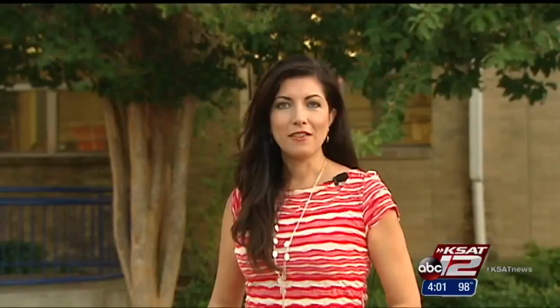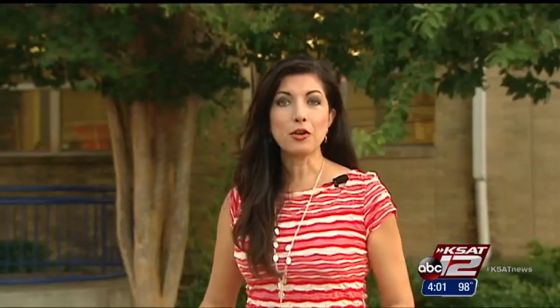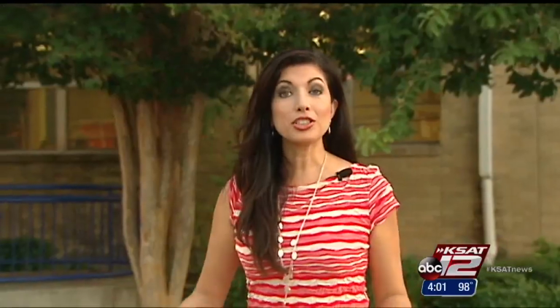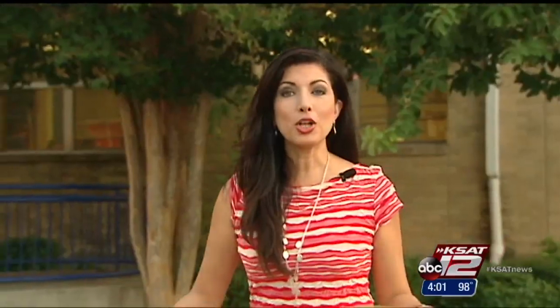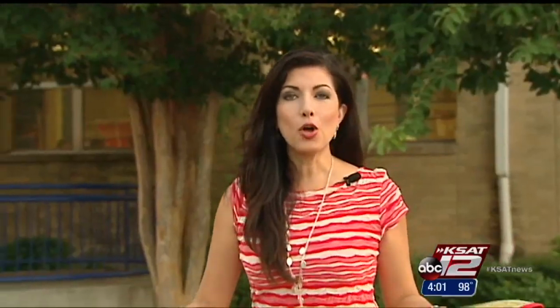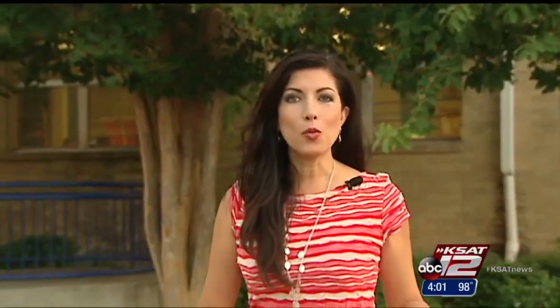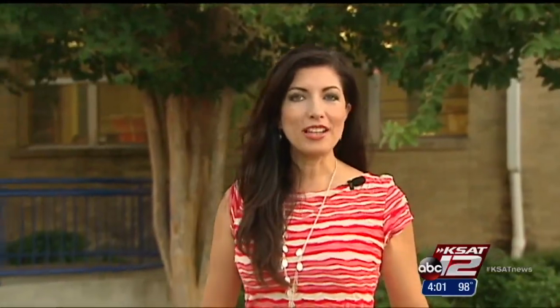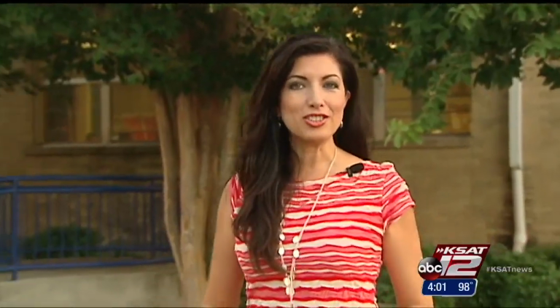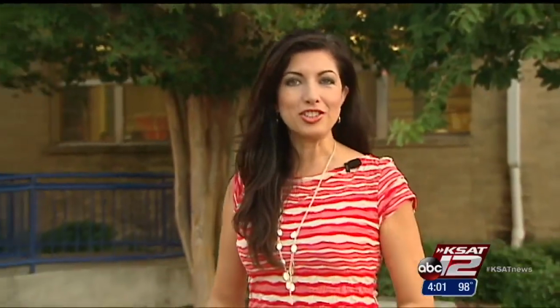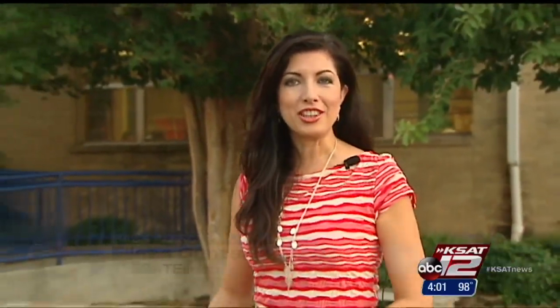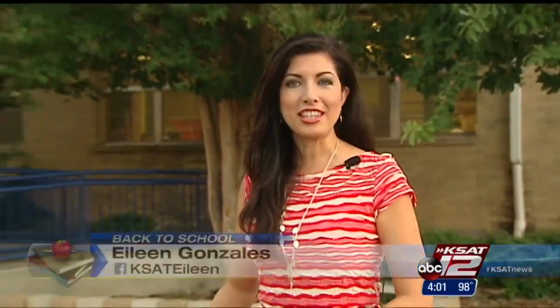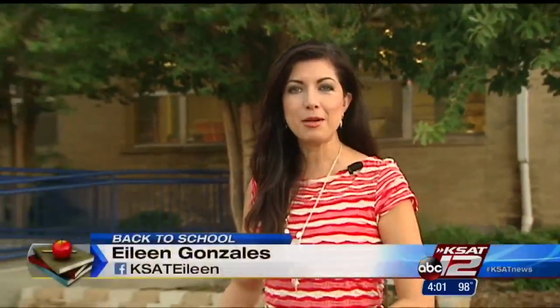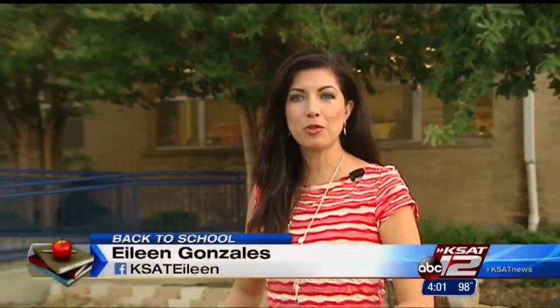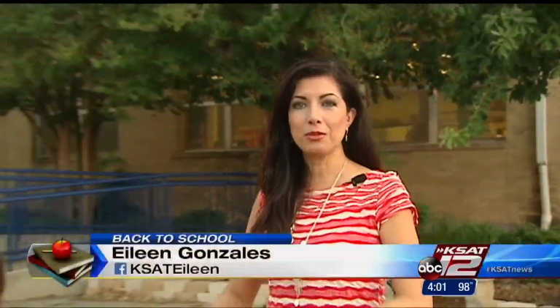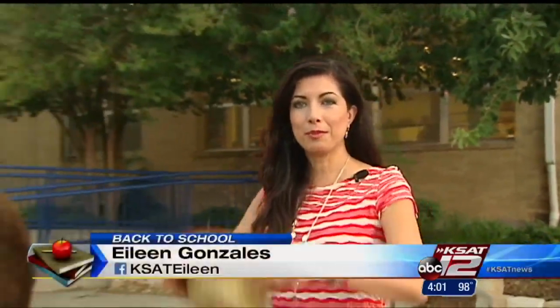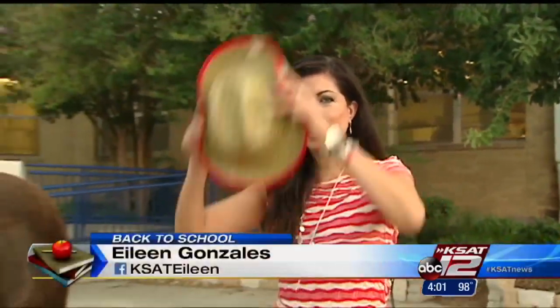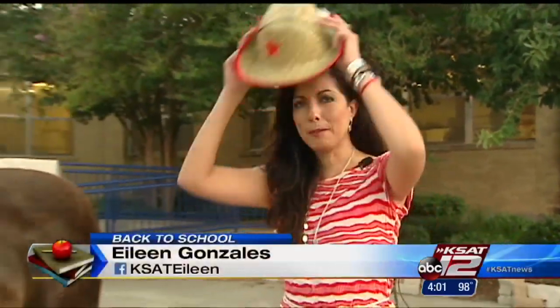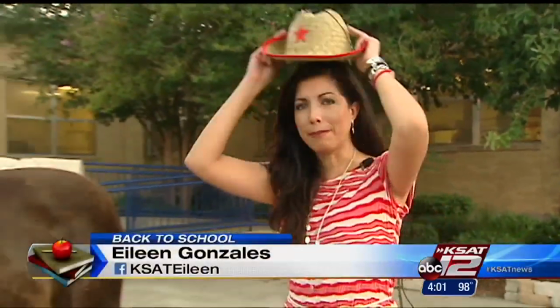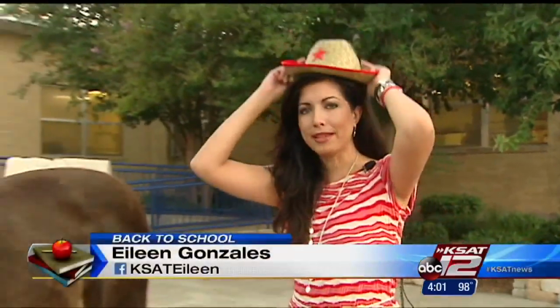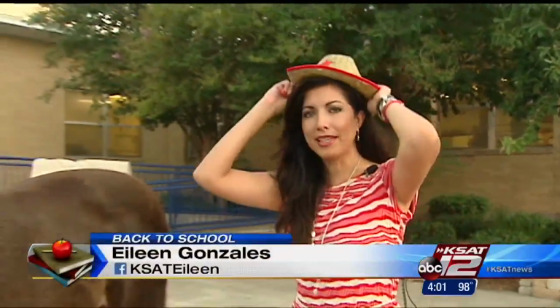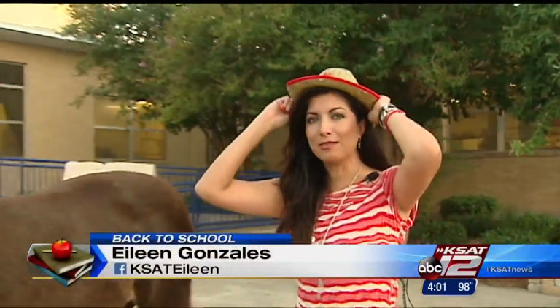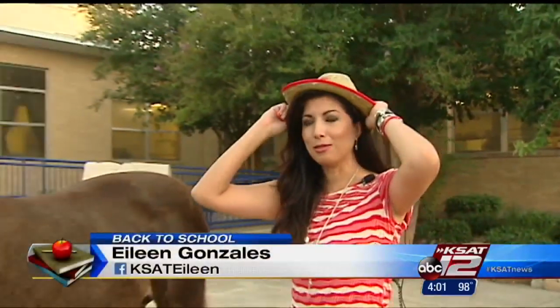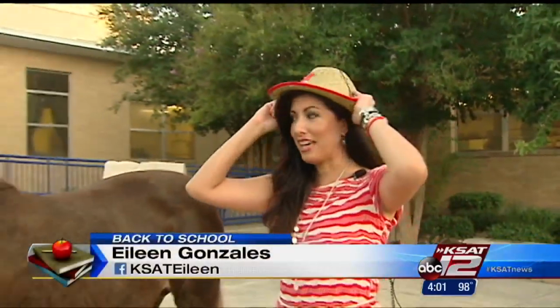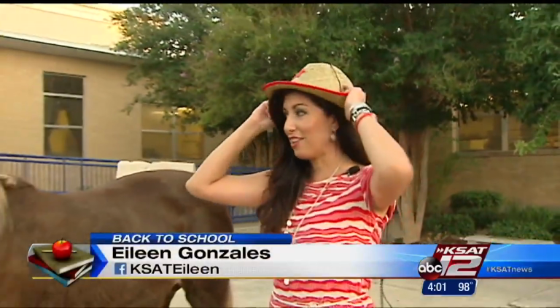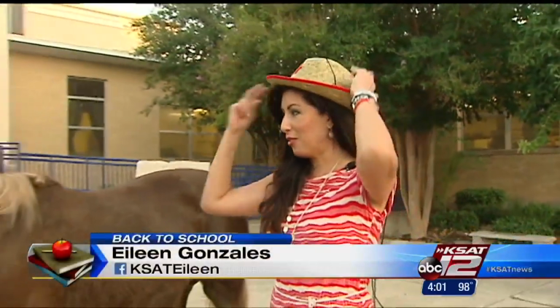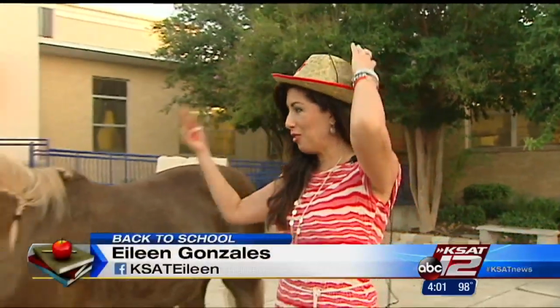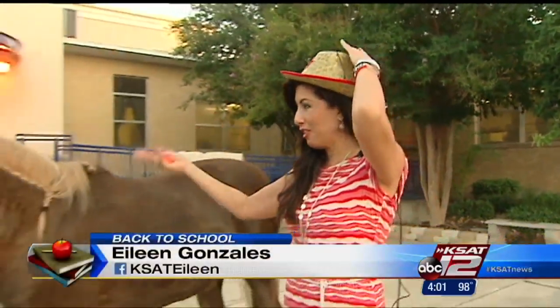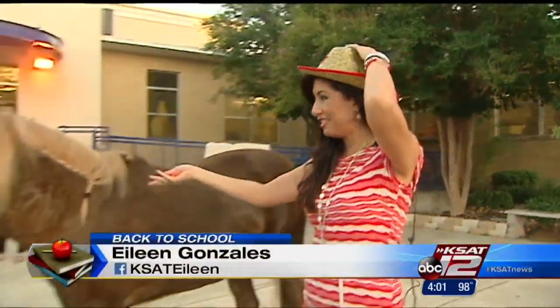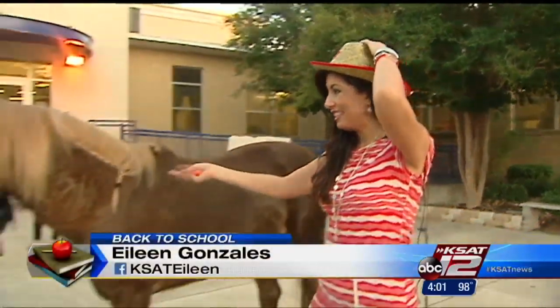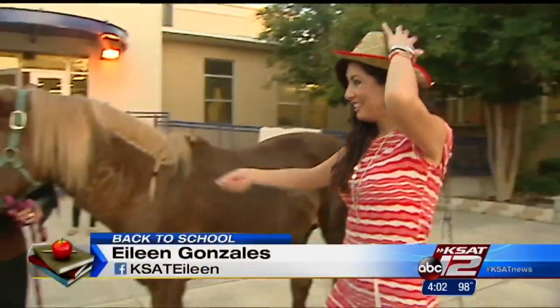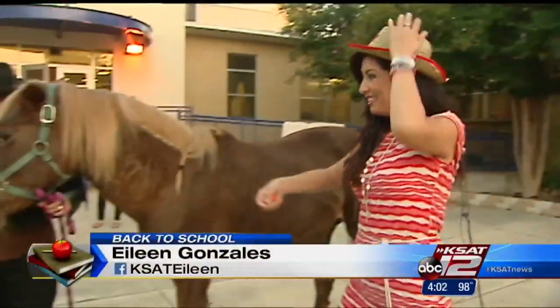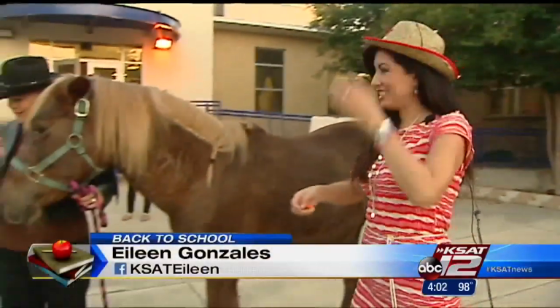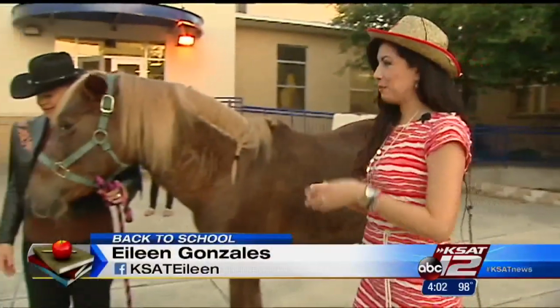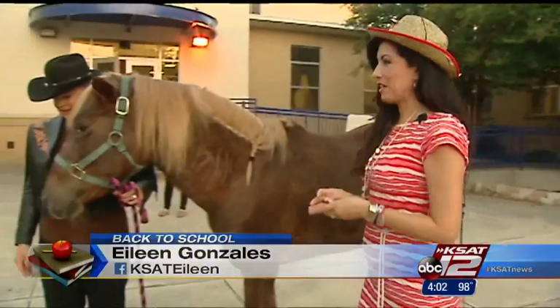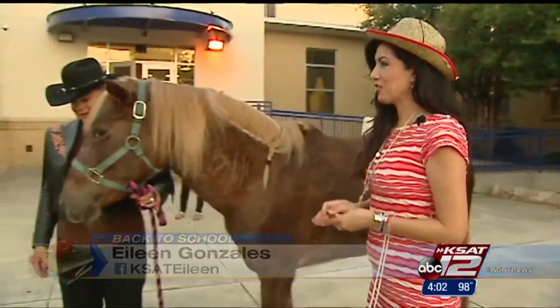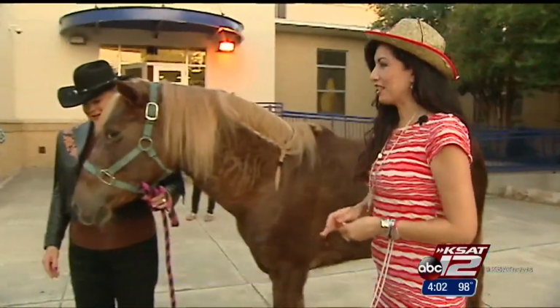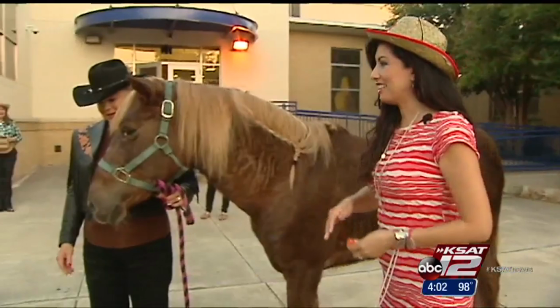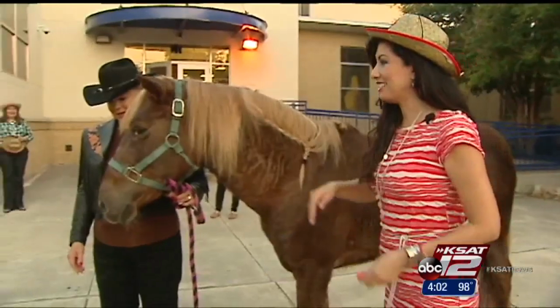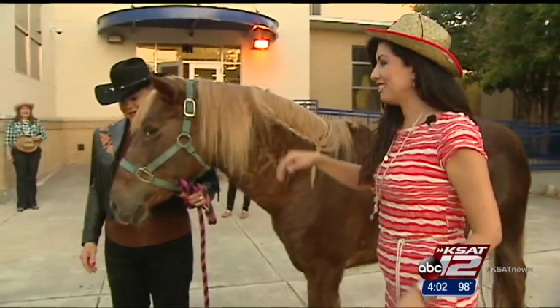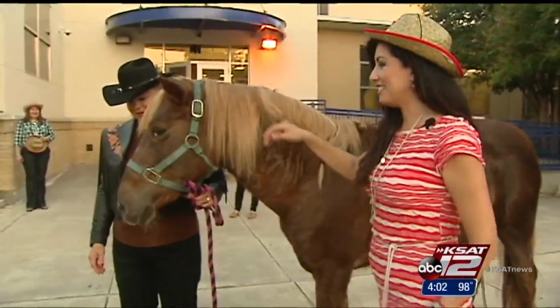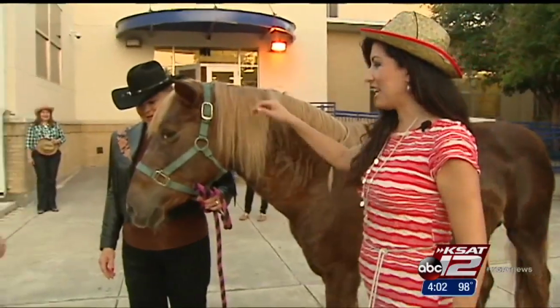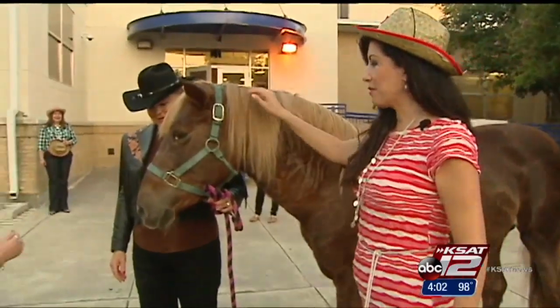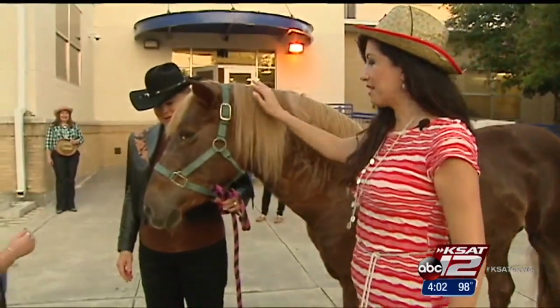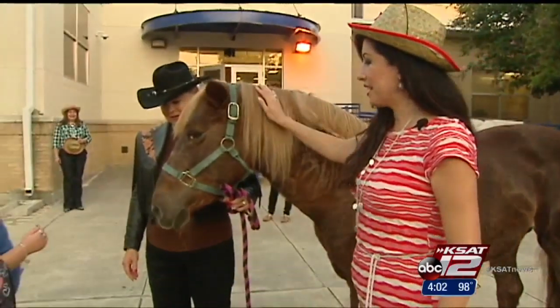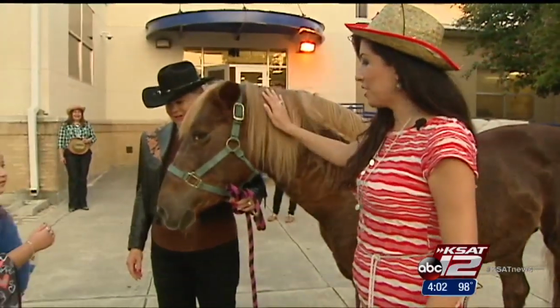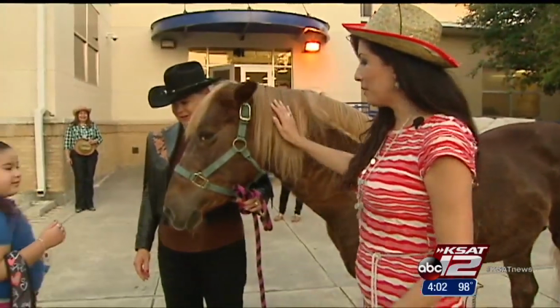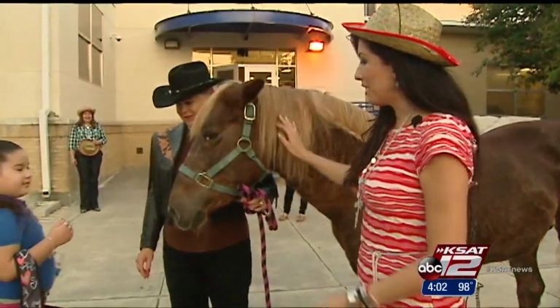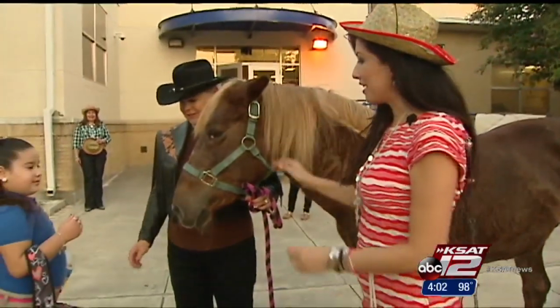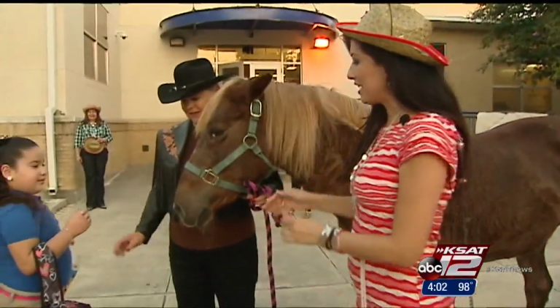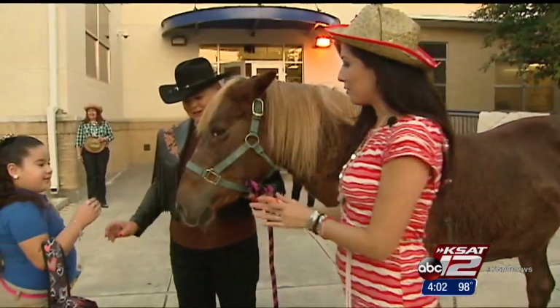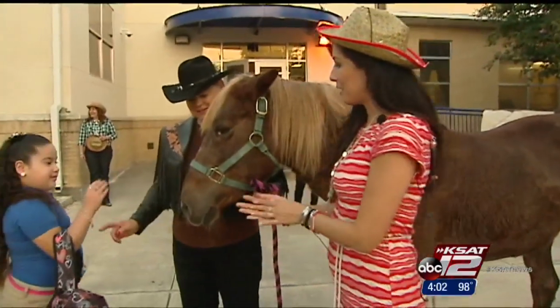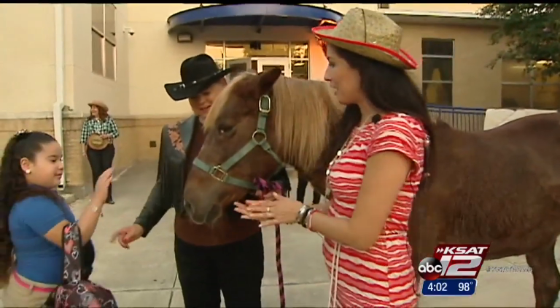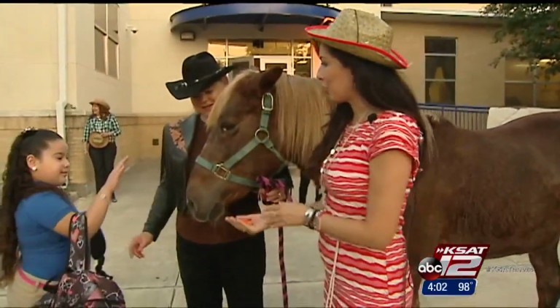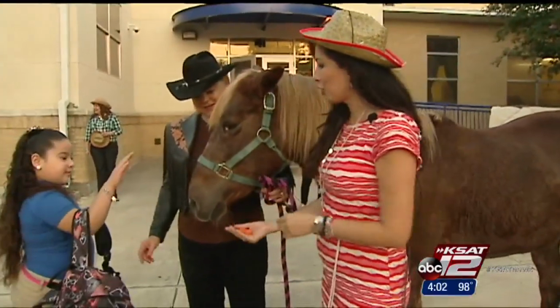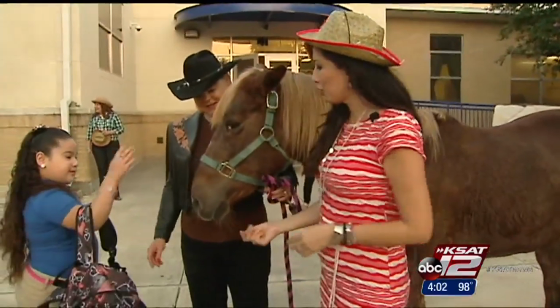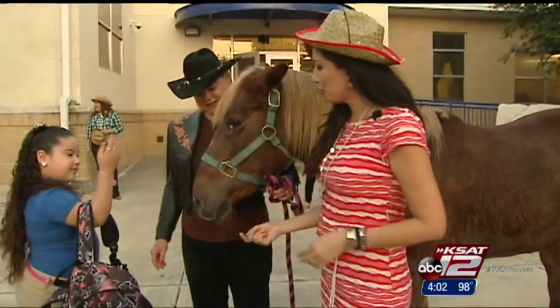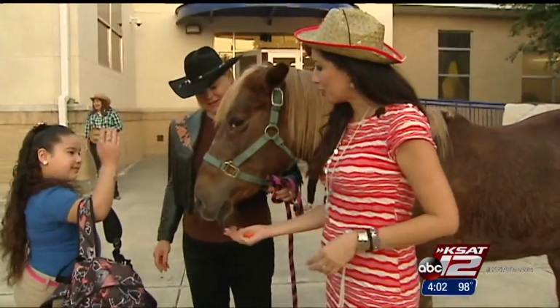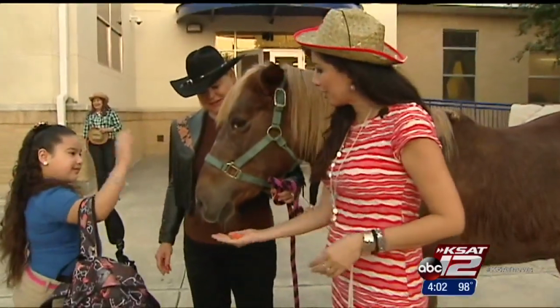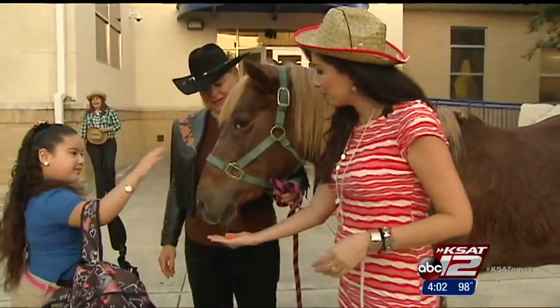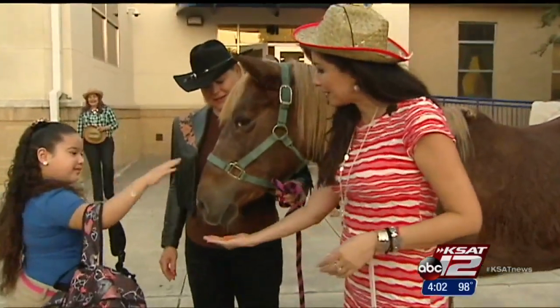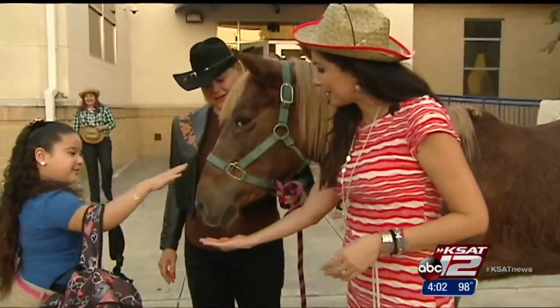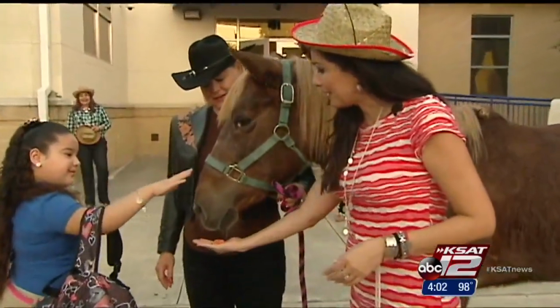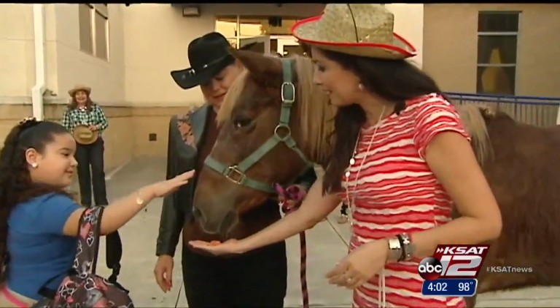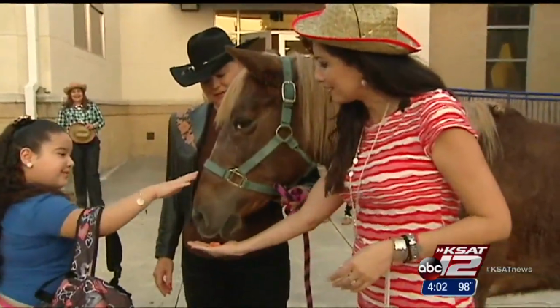Of course, the whole western theme wouldn't be complete without a horse. This special guest is named Cinnamon, and he's been a huge hit with the kids.